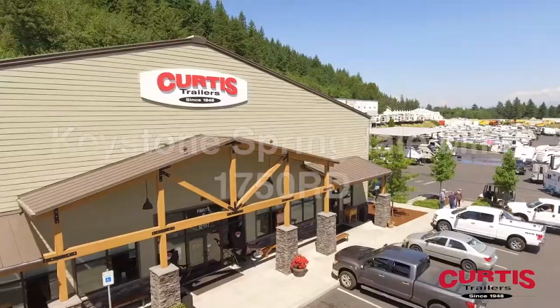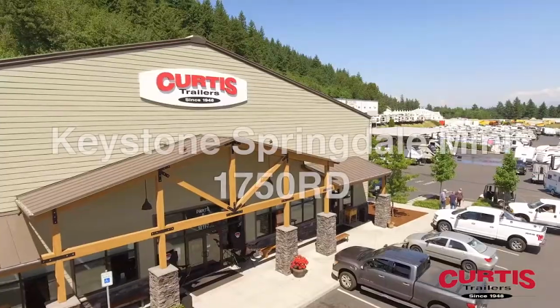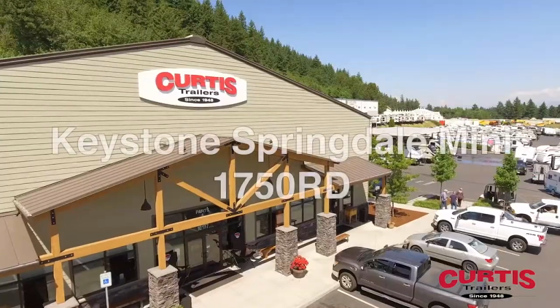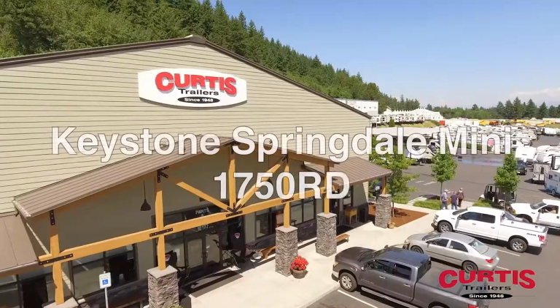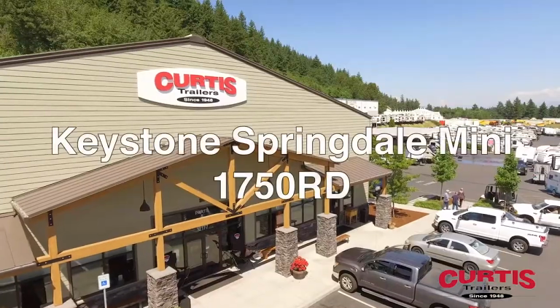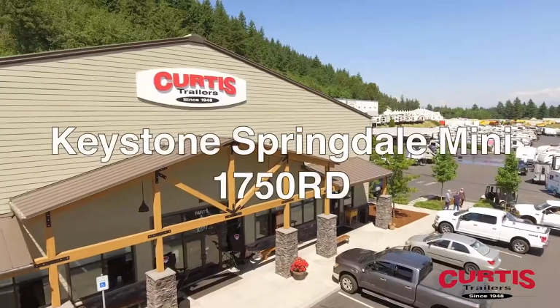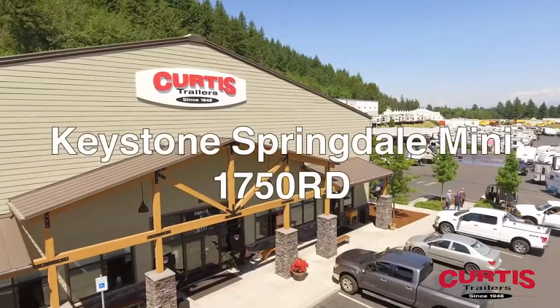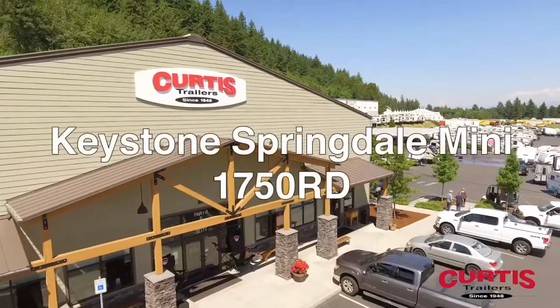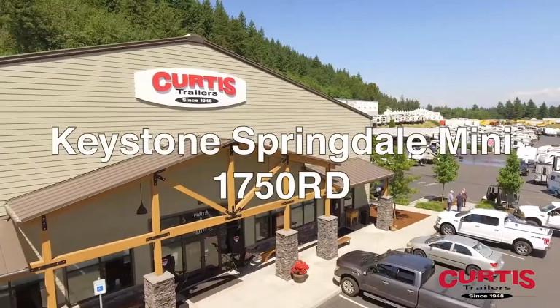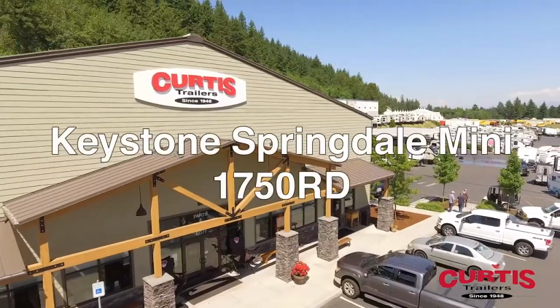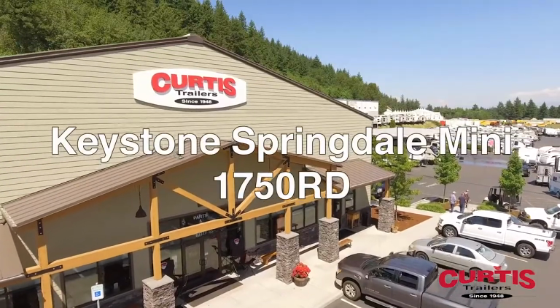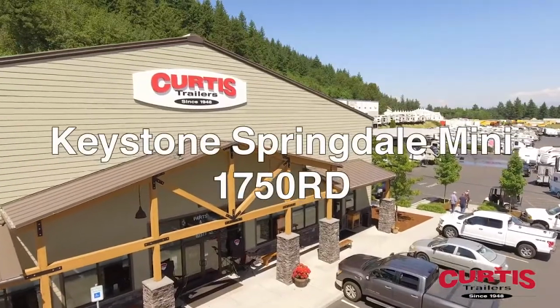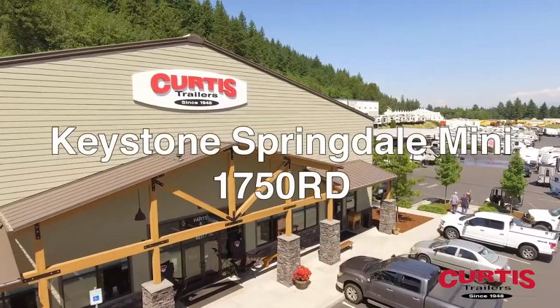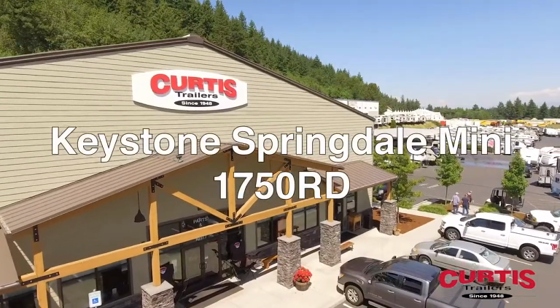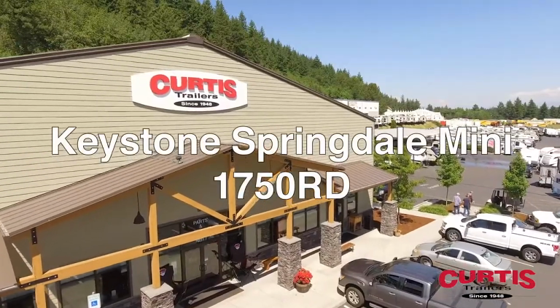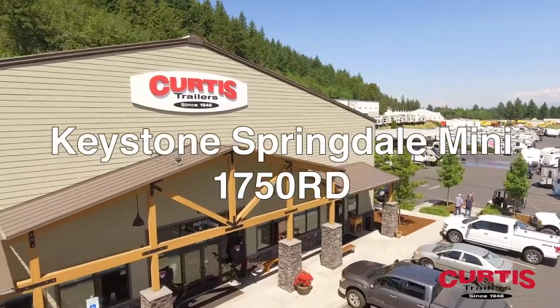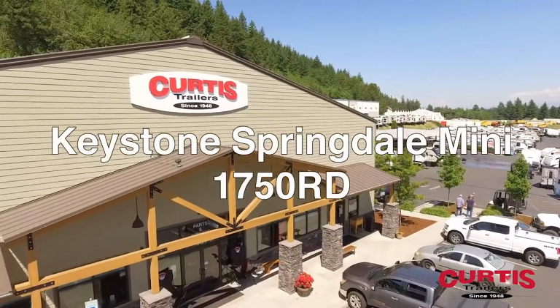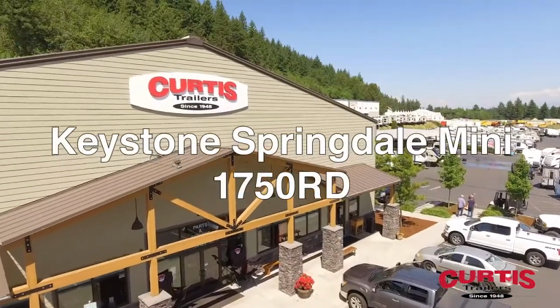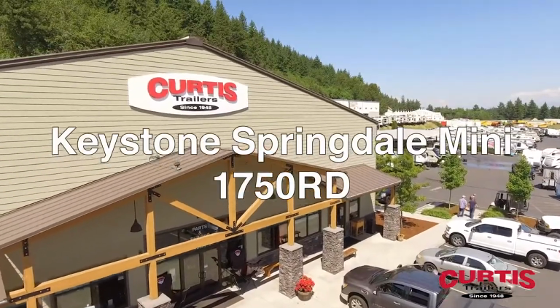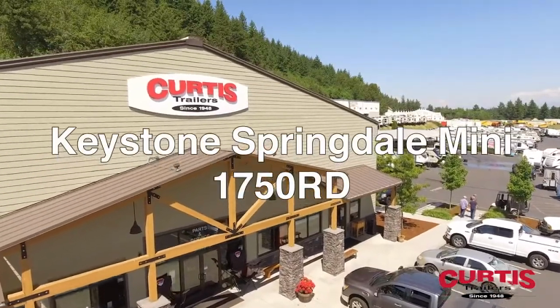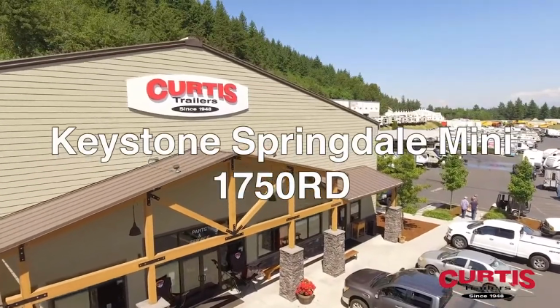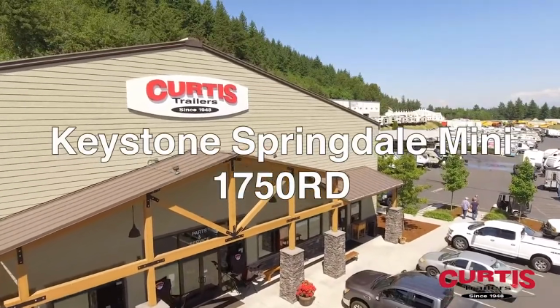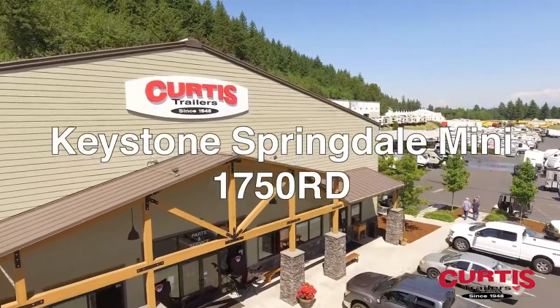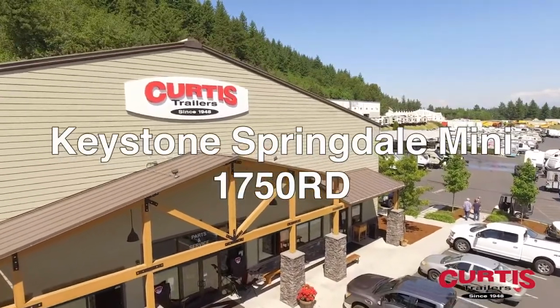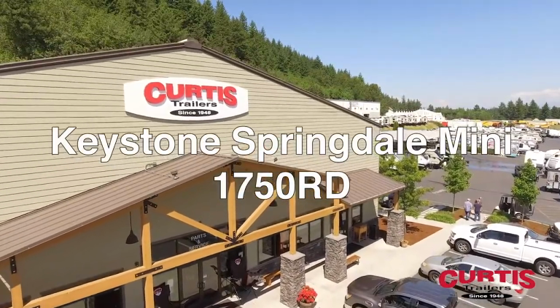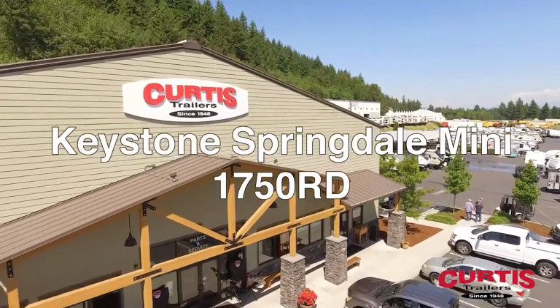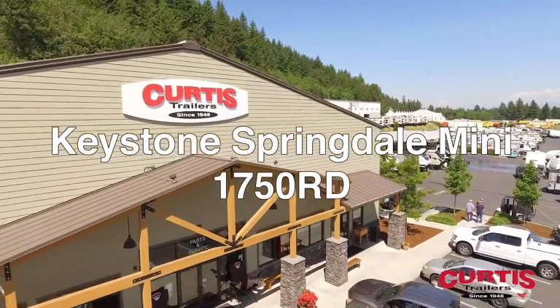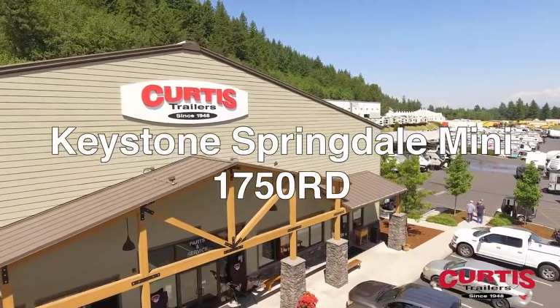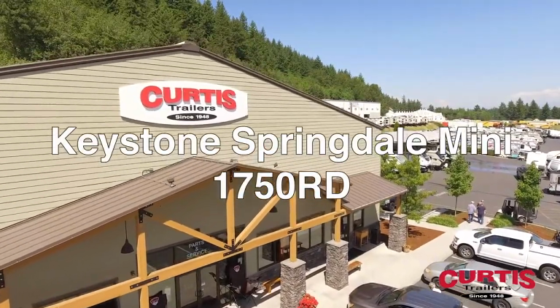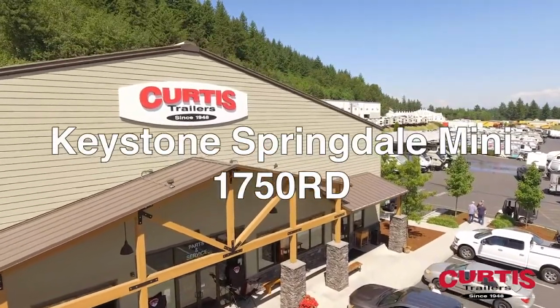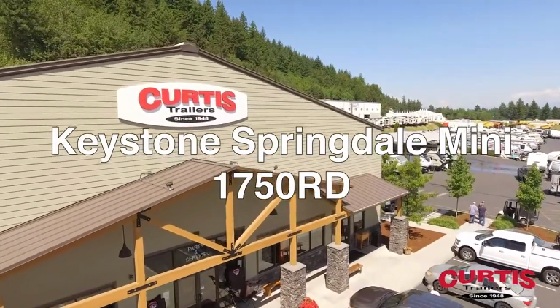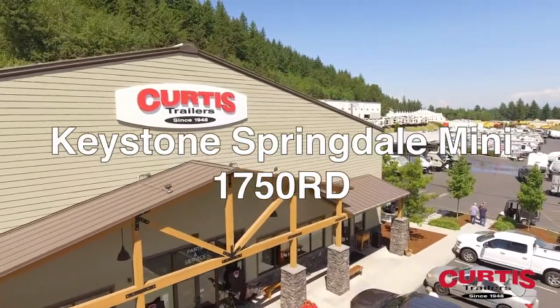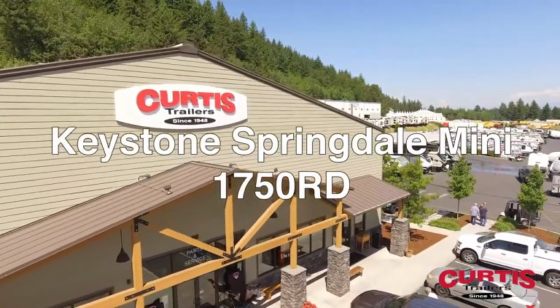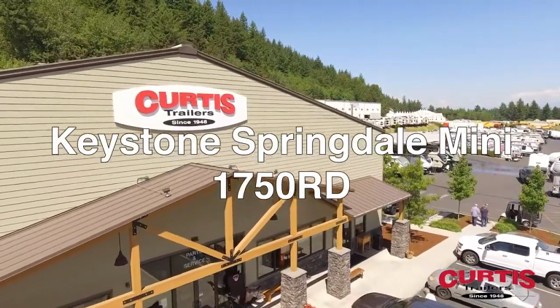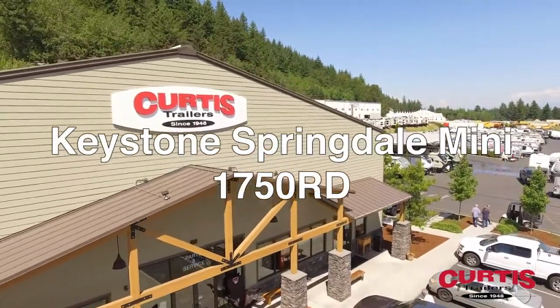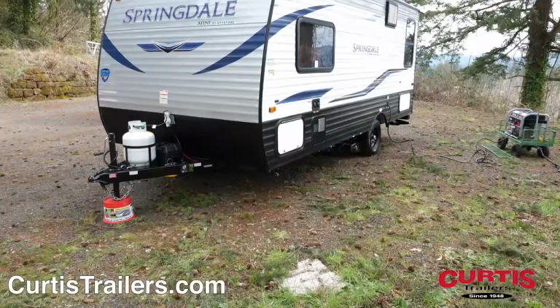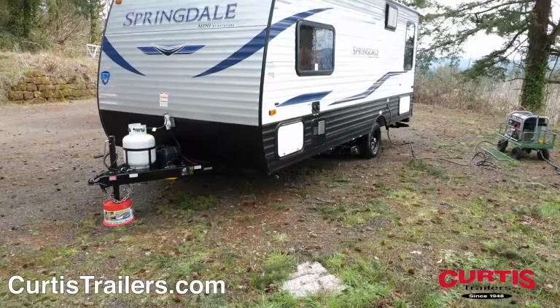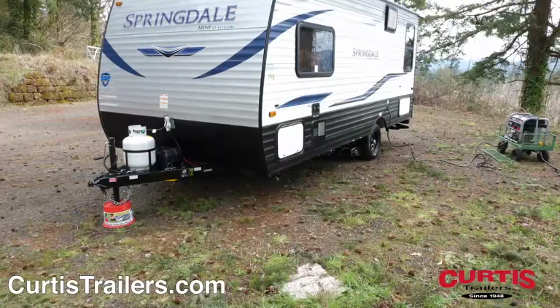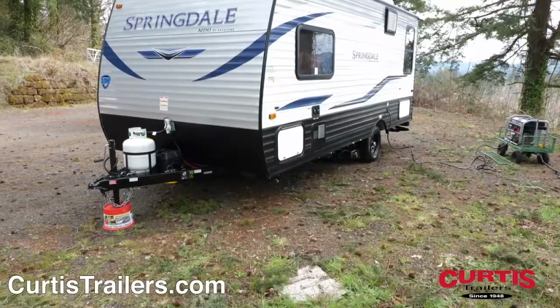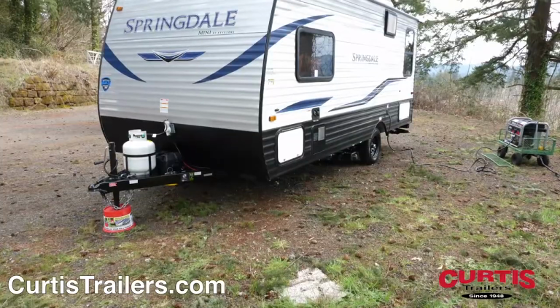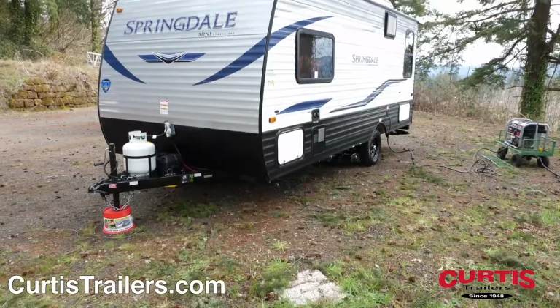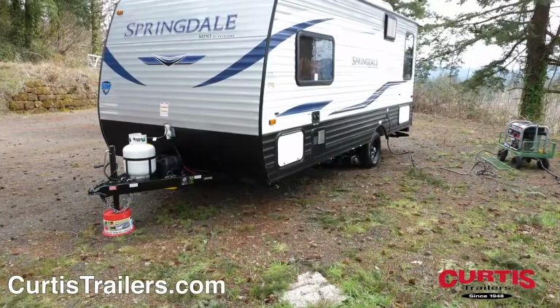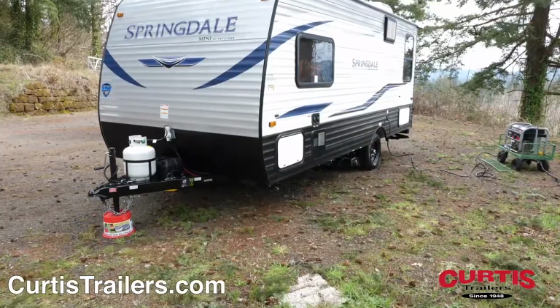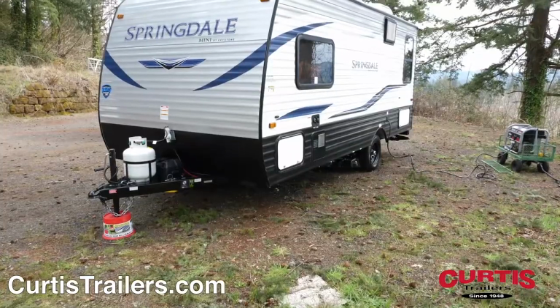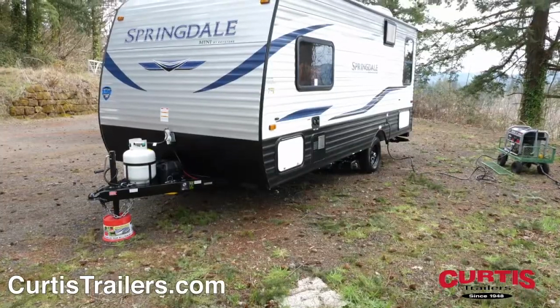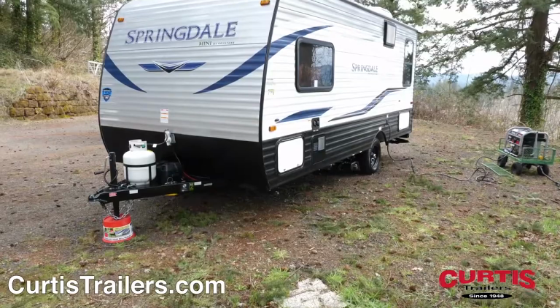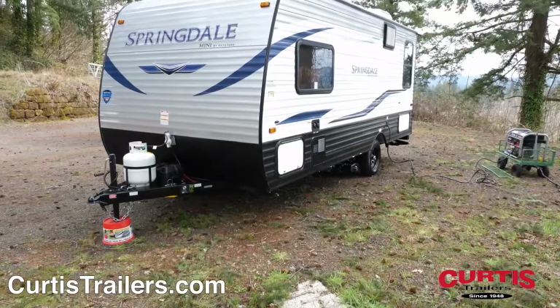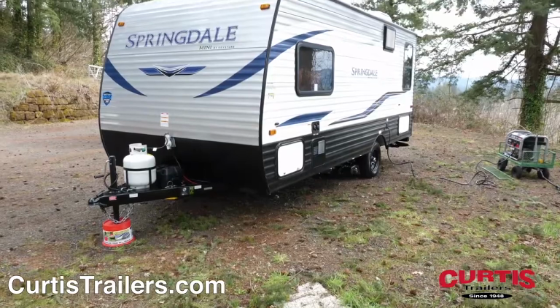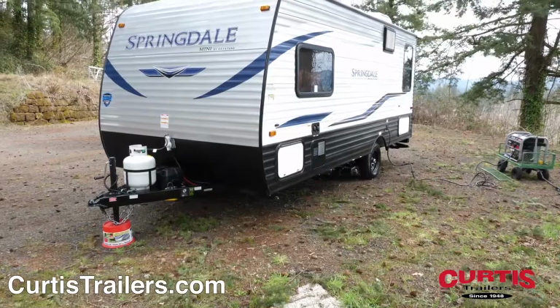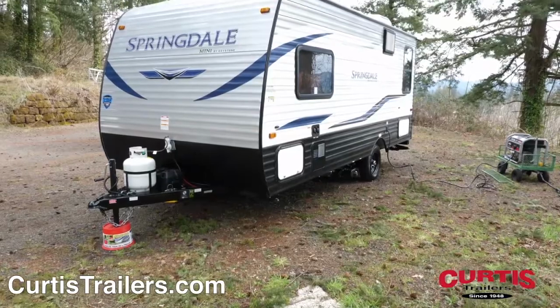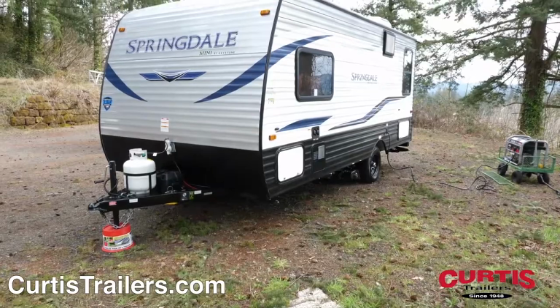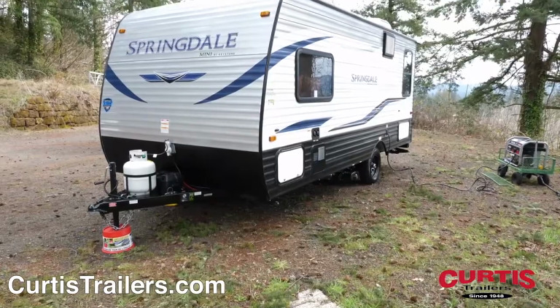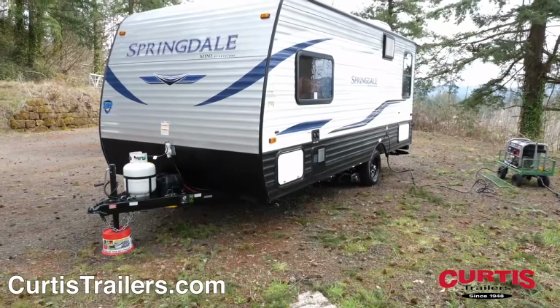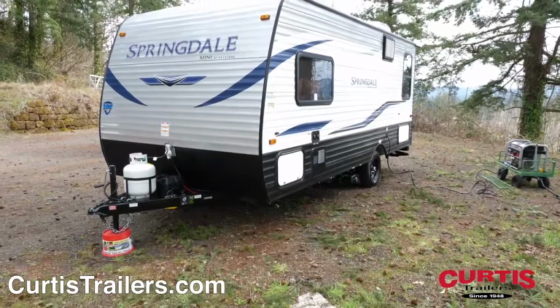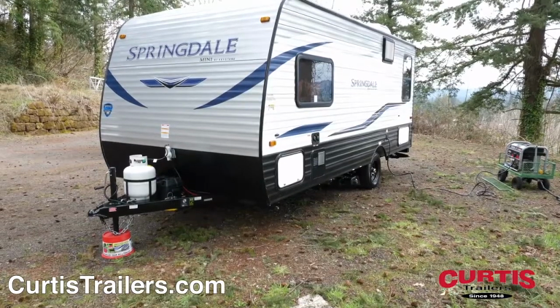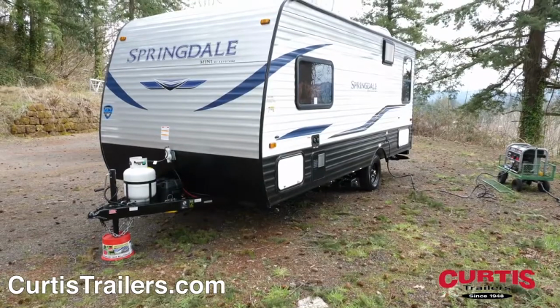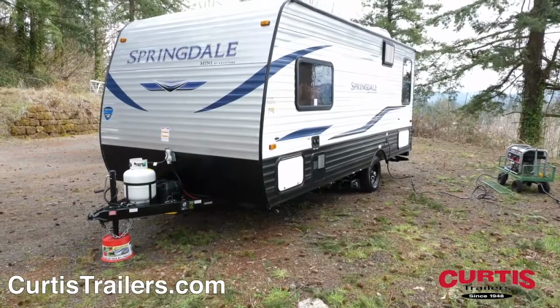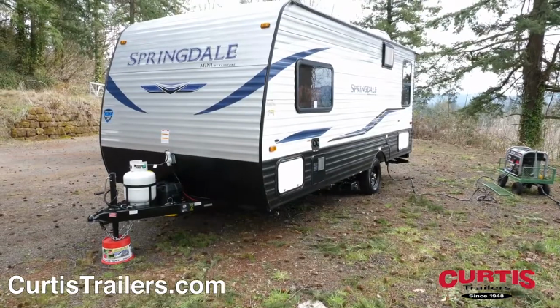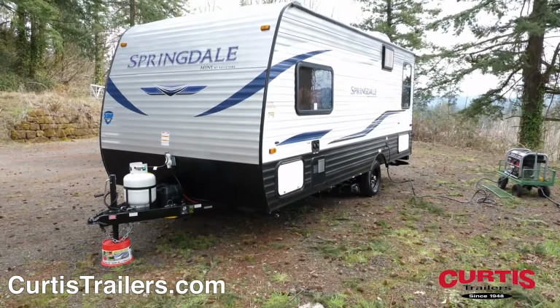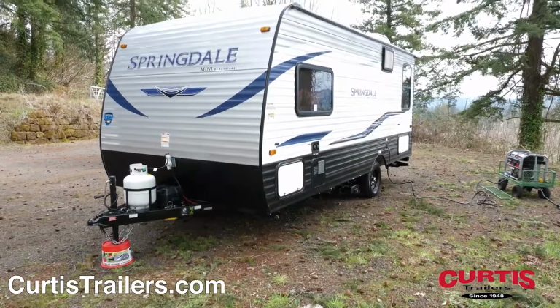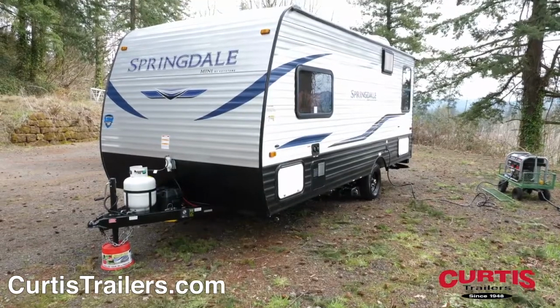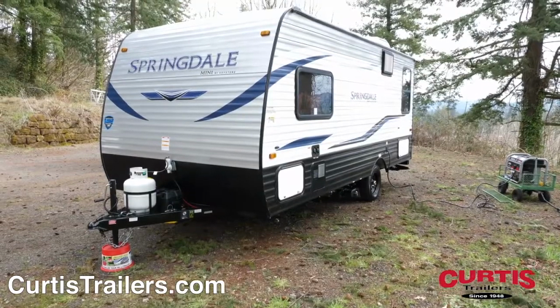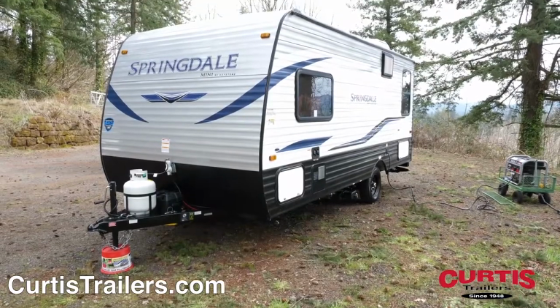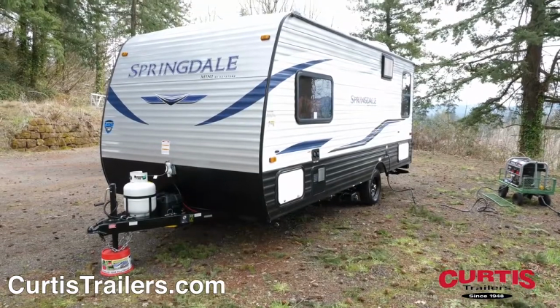Introducing the Keystone Springdale Mini 1750RD, the single-axle mini camp trailer ready for off-road fun.